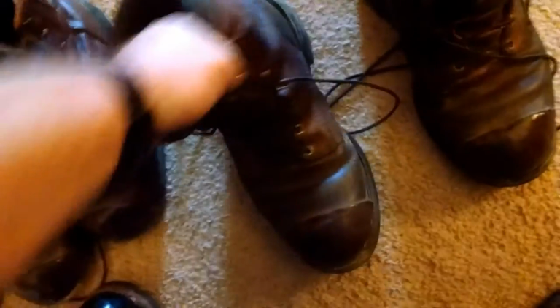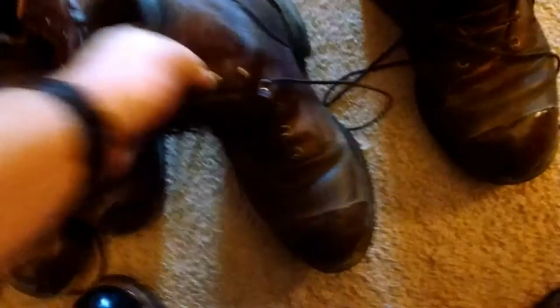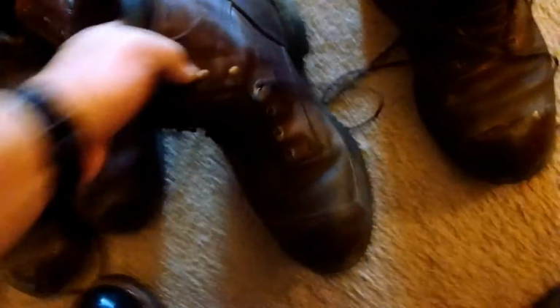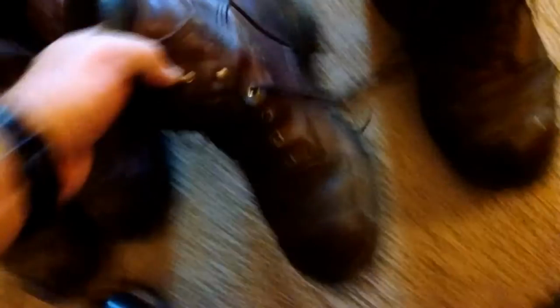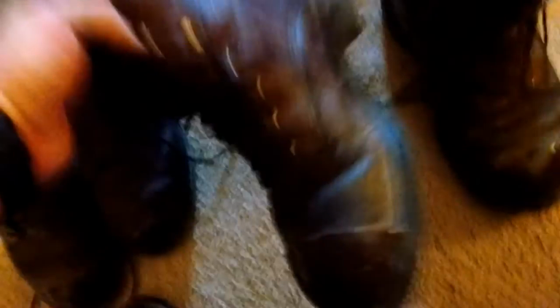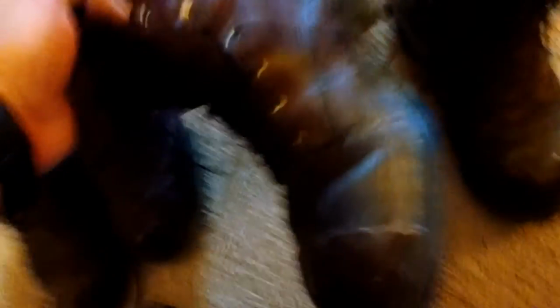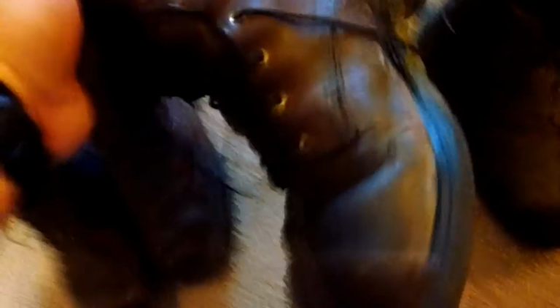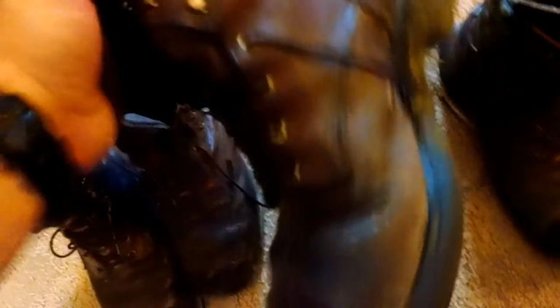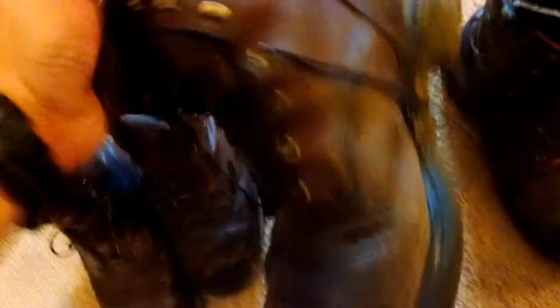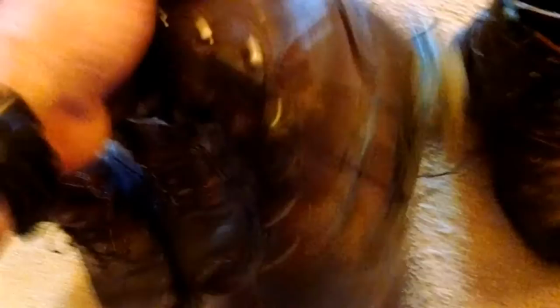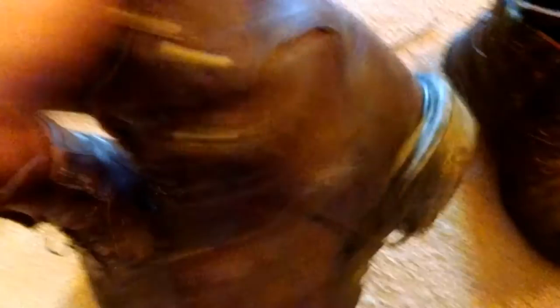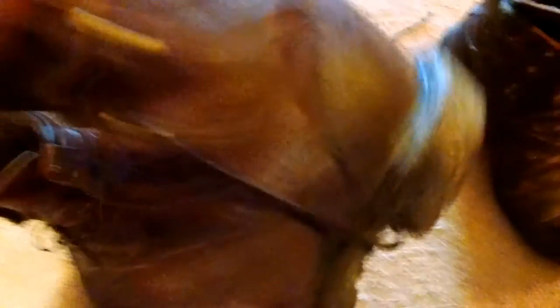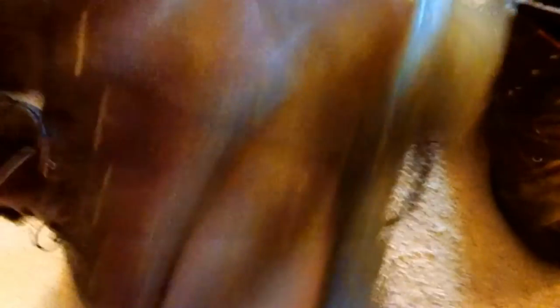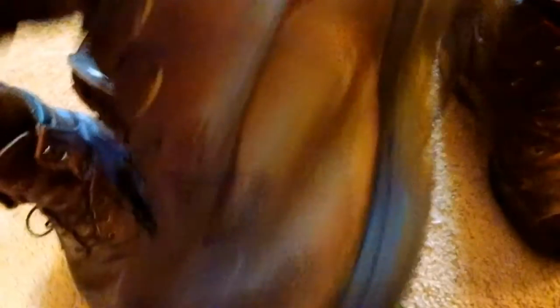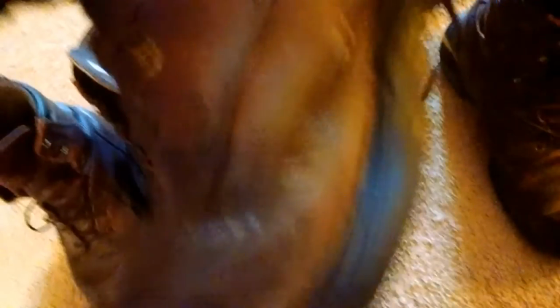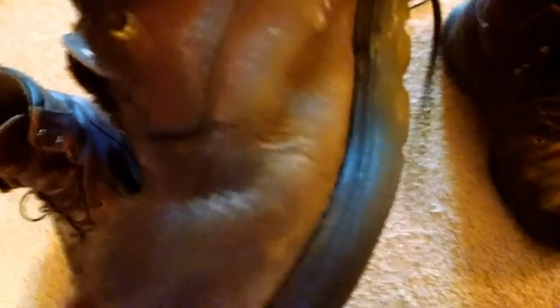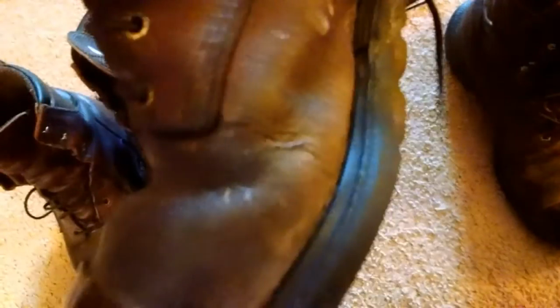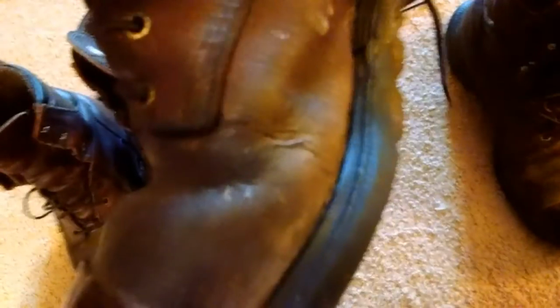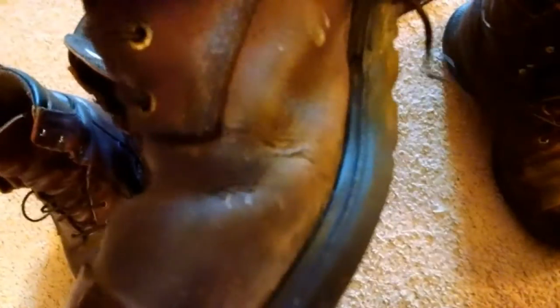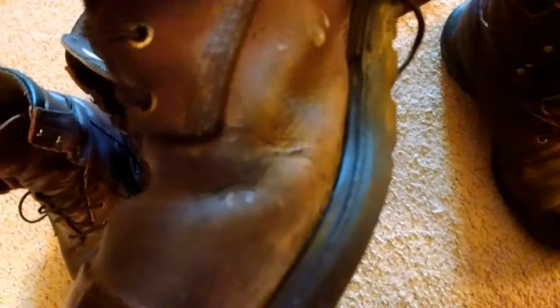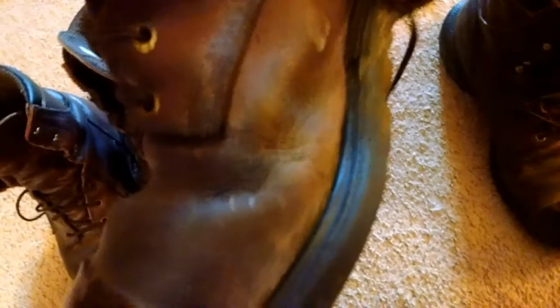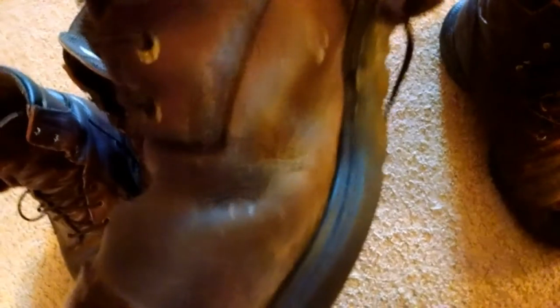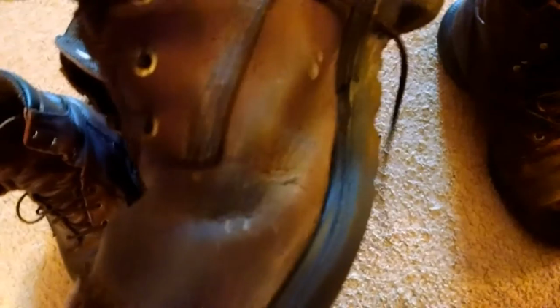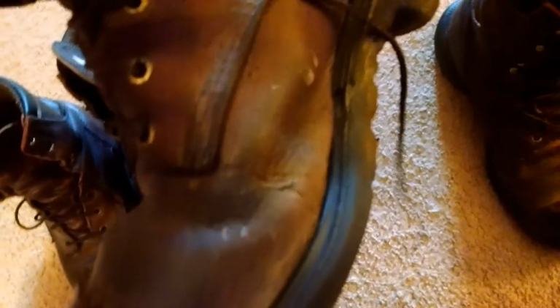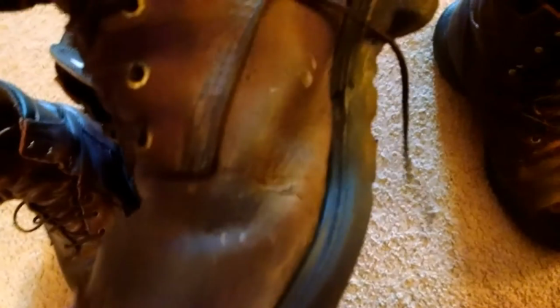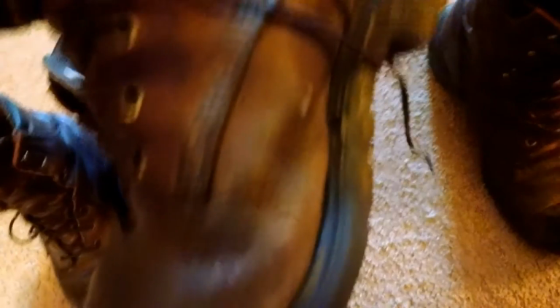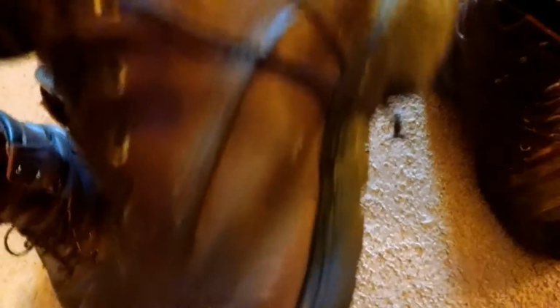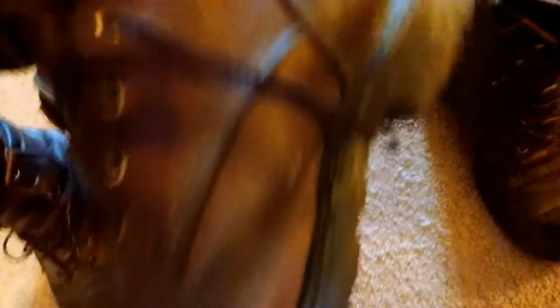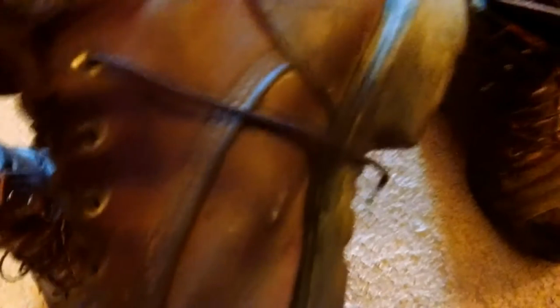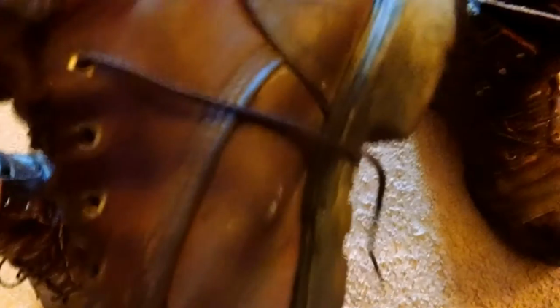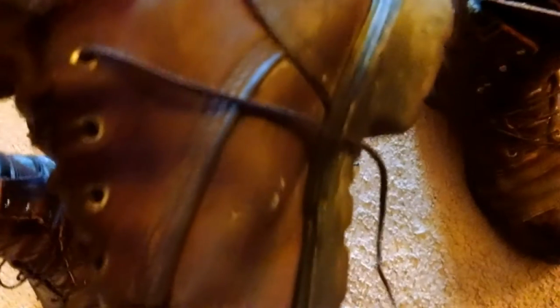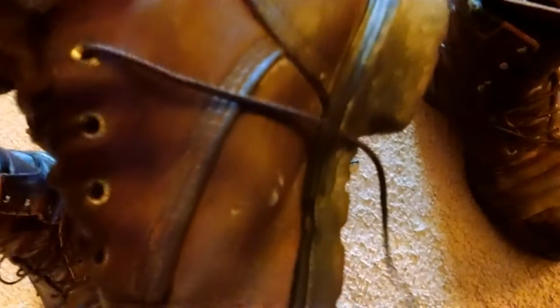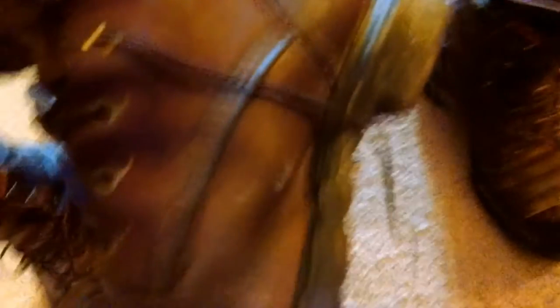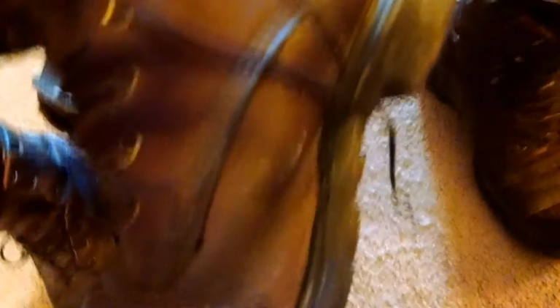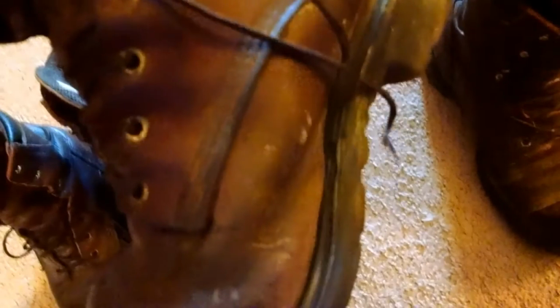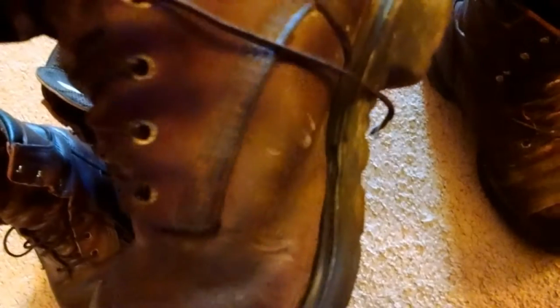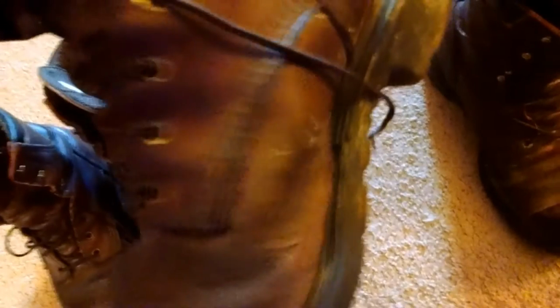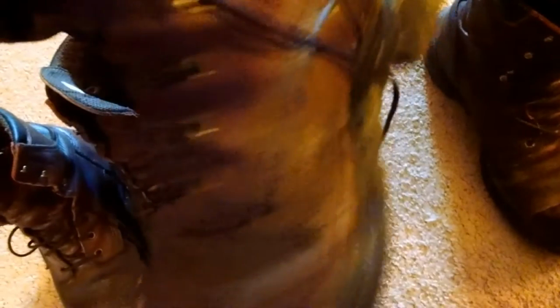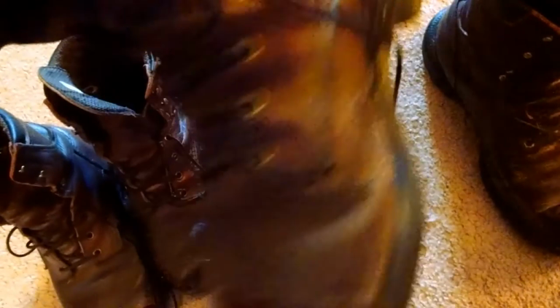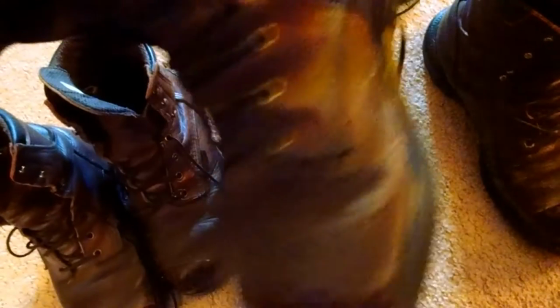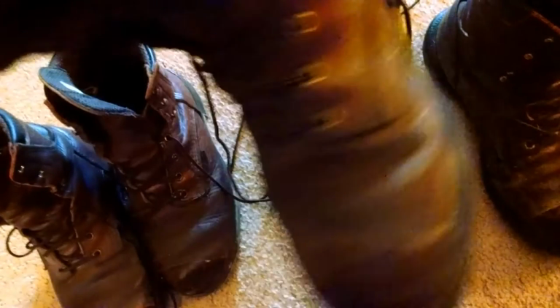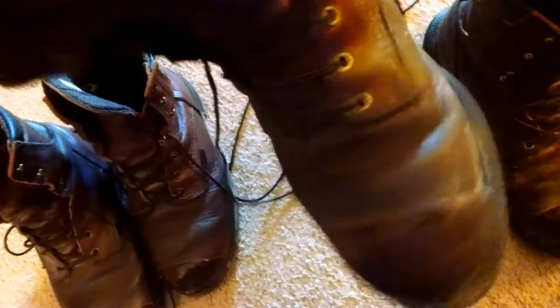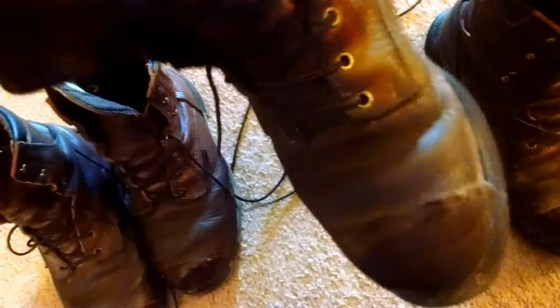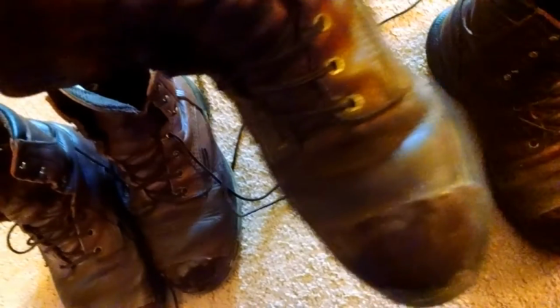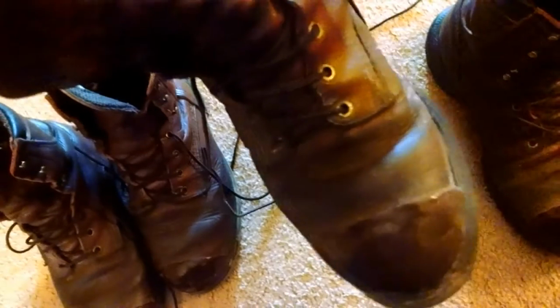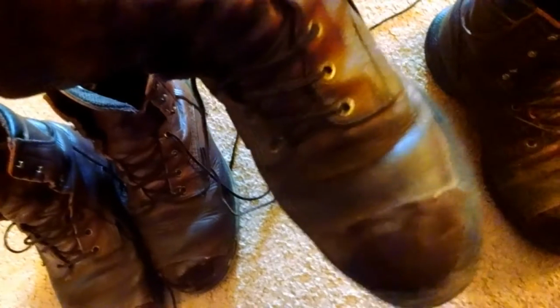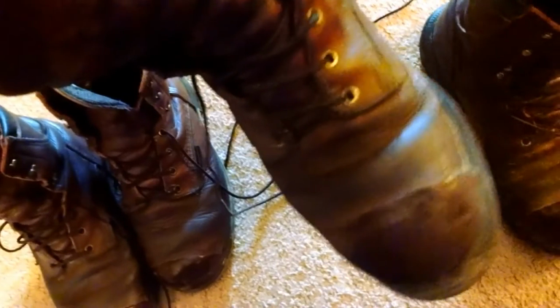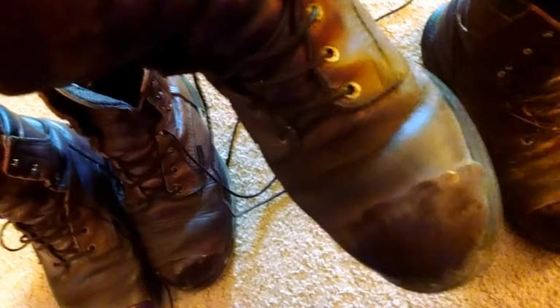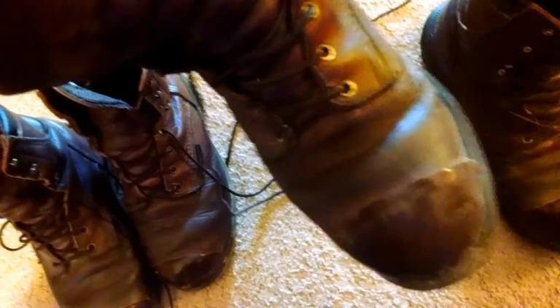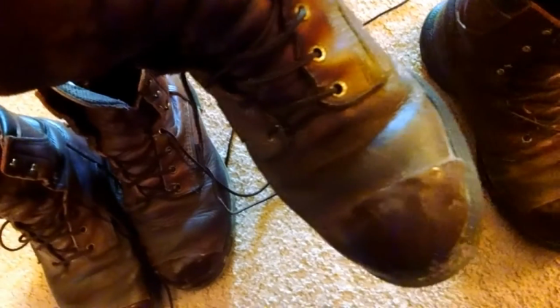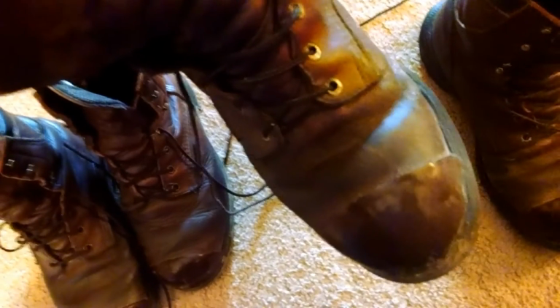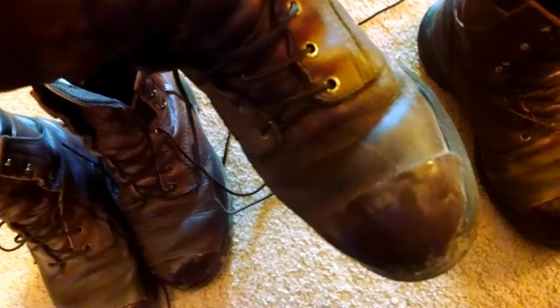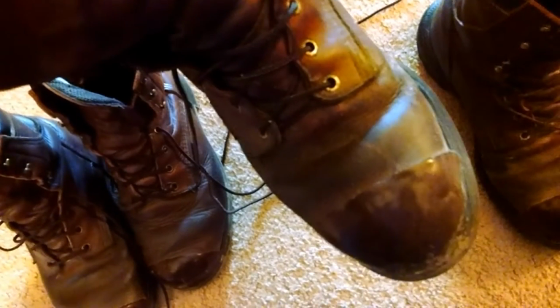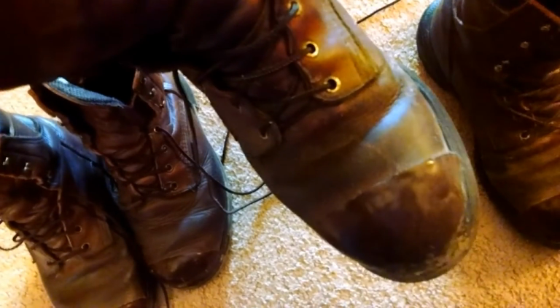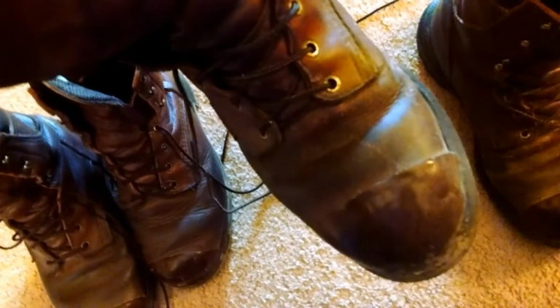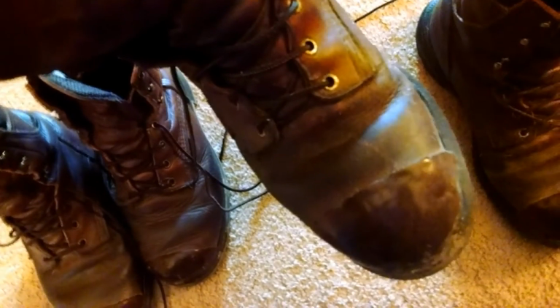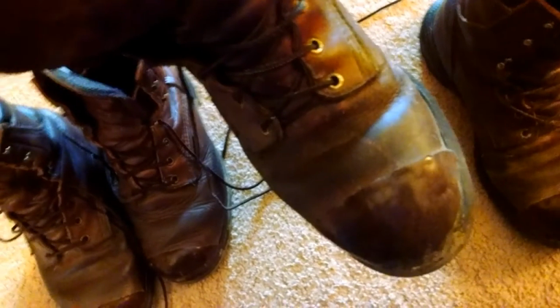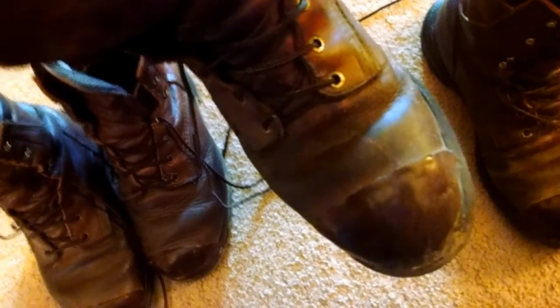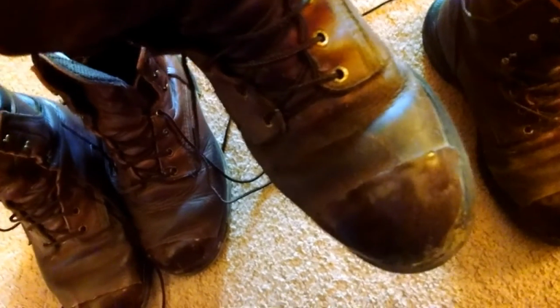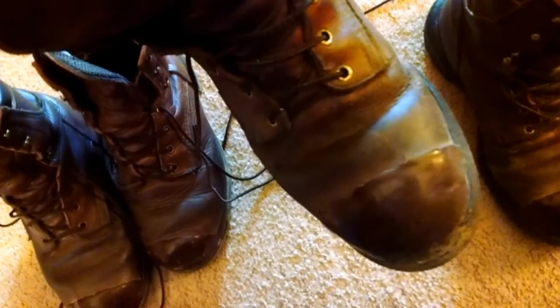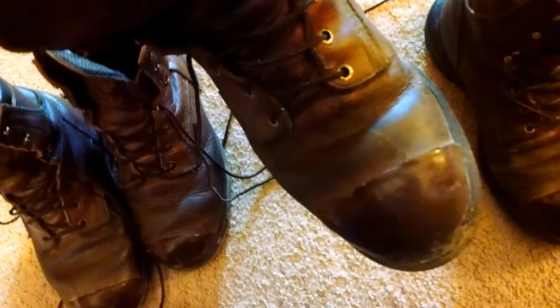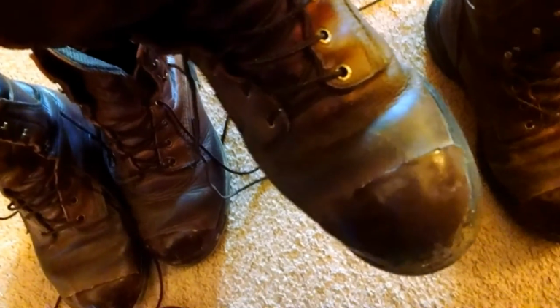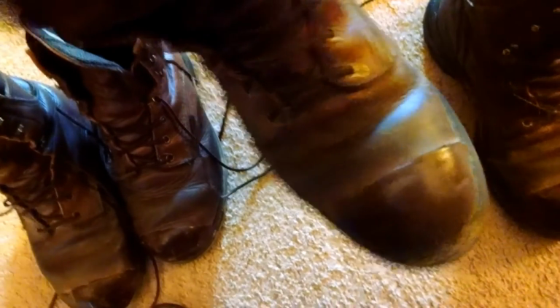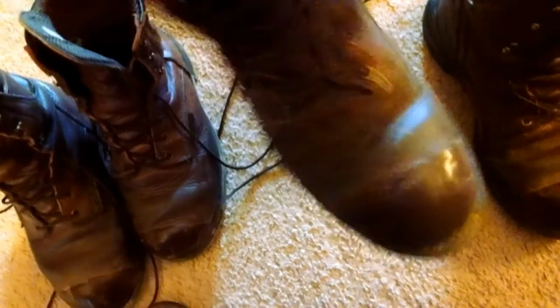It is absolutely the most comfortable boot I have ever worn in my life. With the Gore-Tex lining, I've never had a wet foot with these boots.